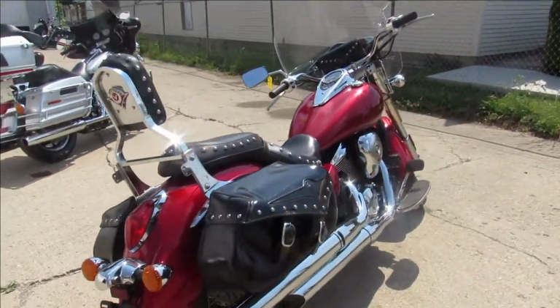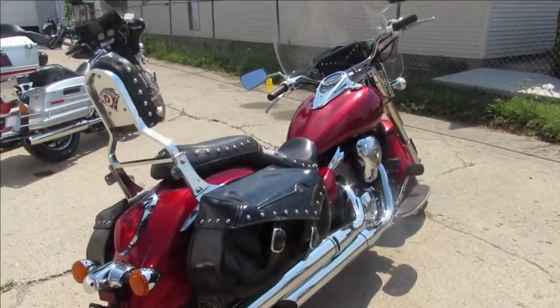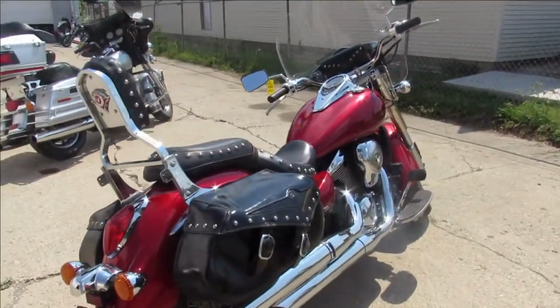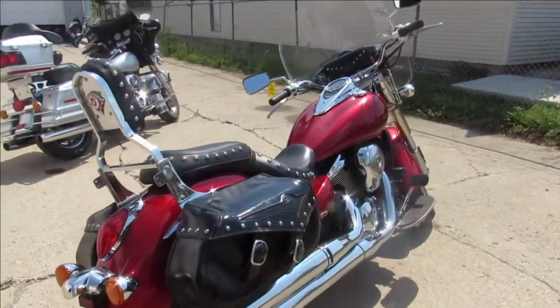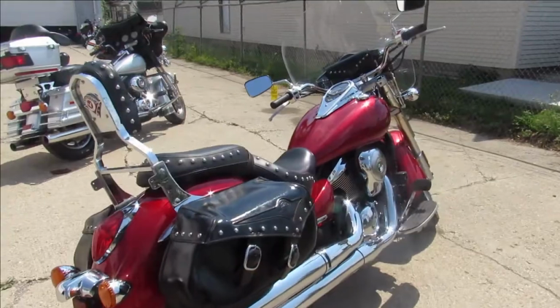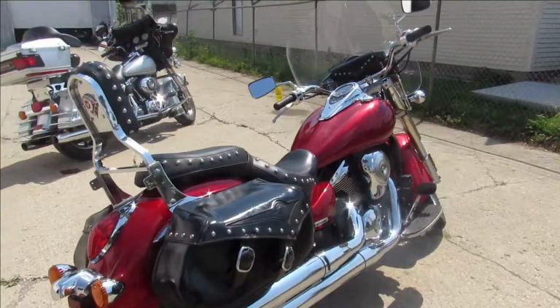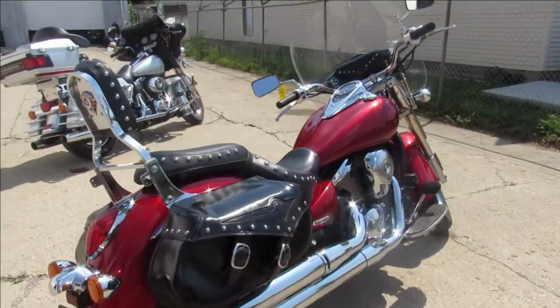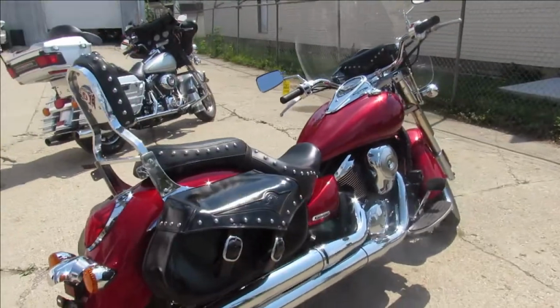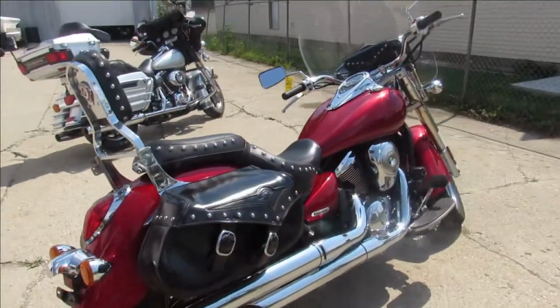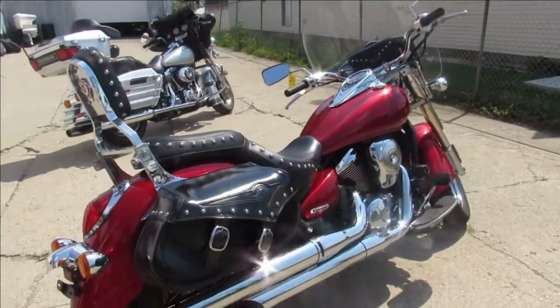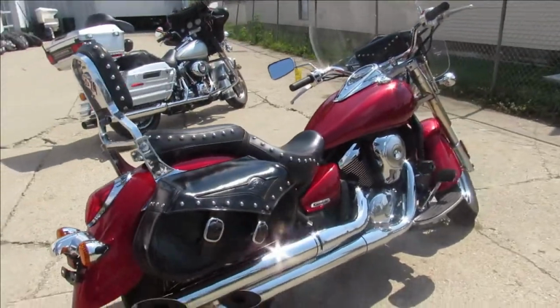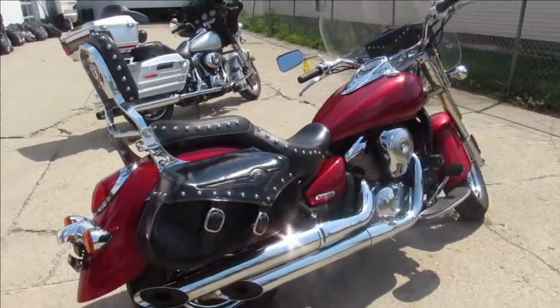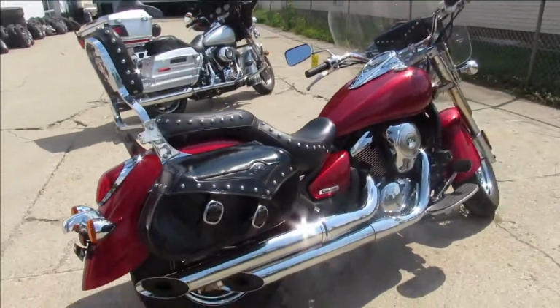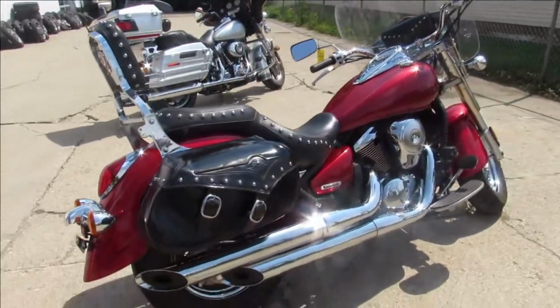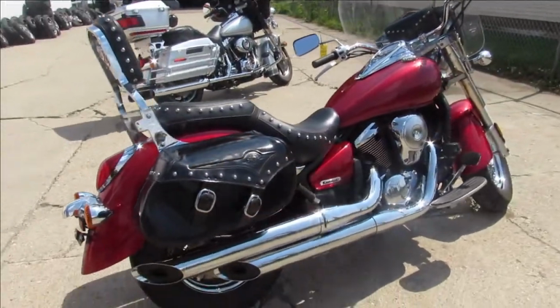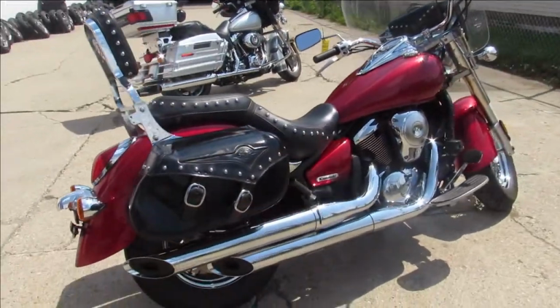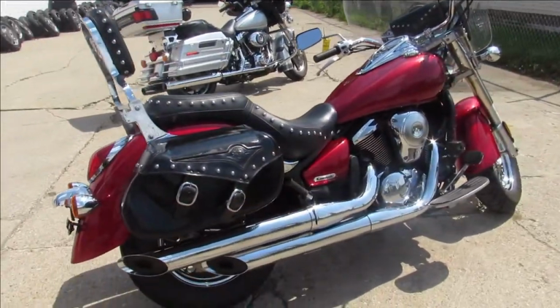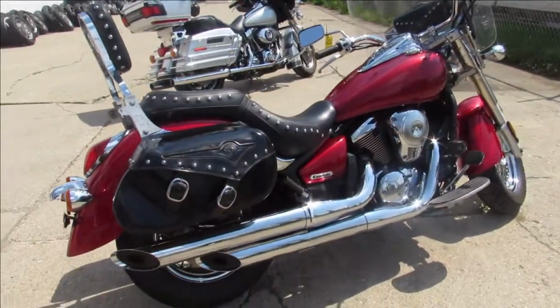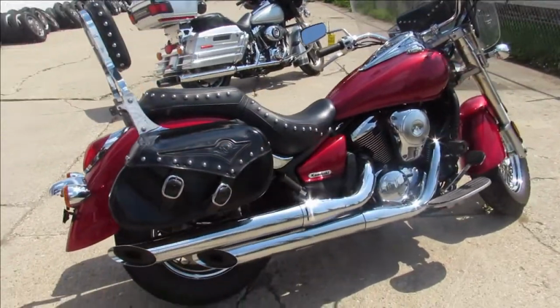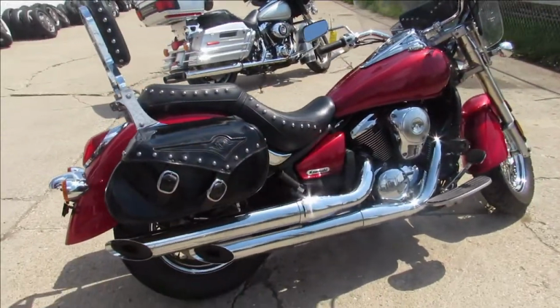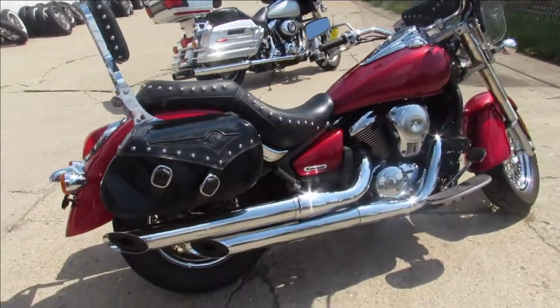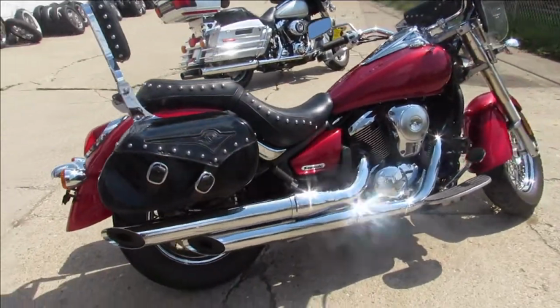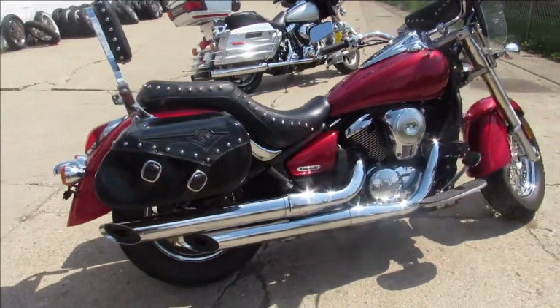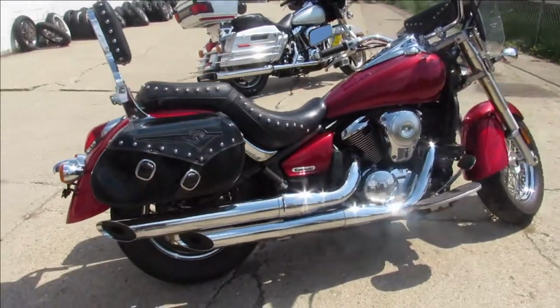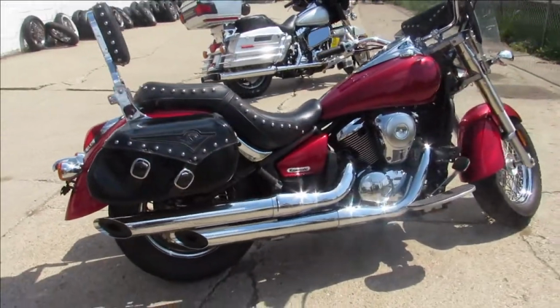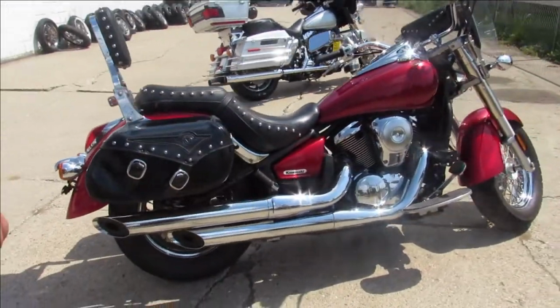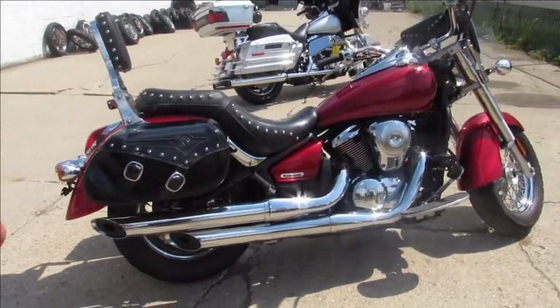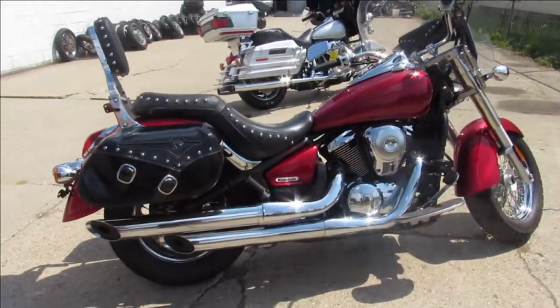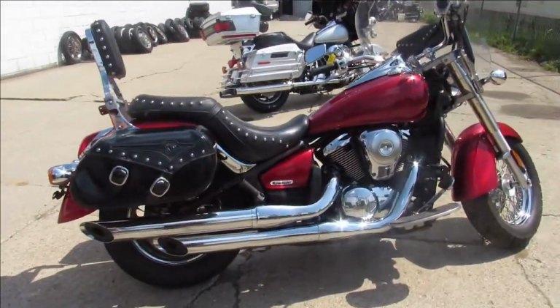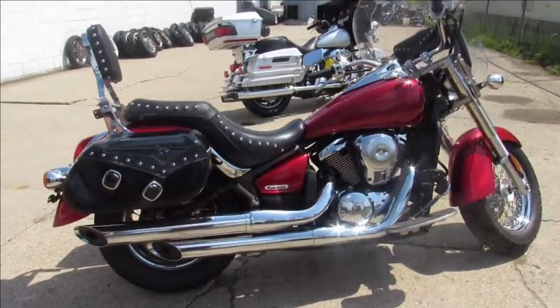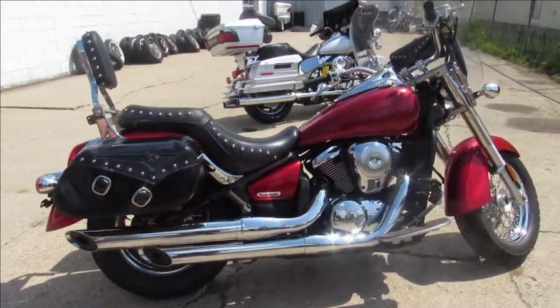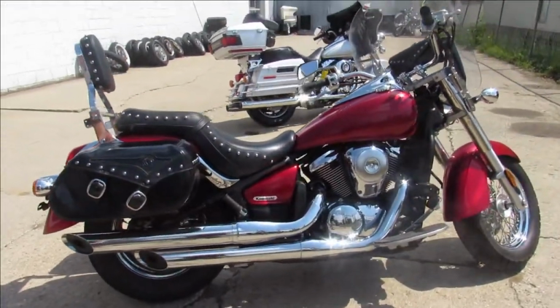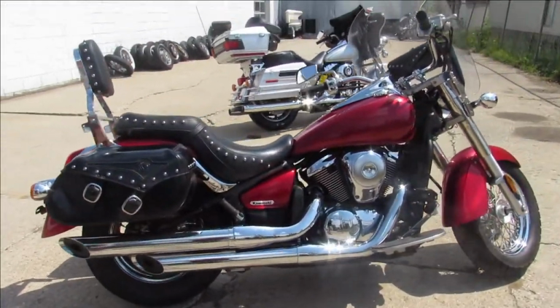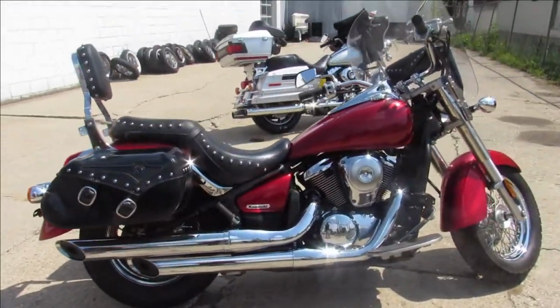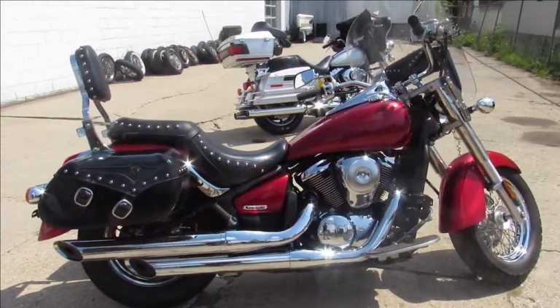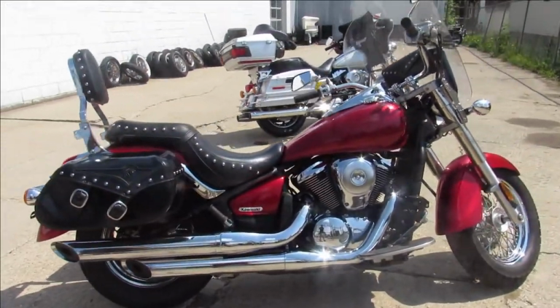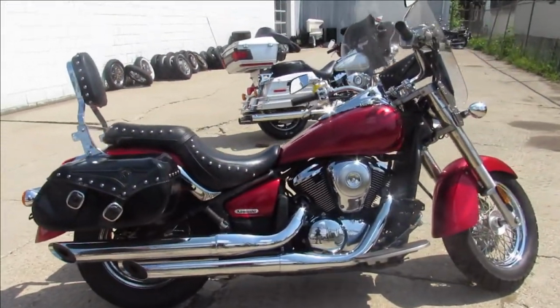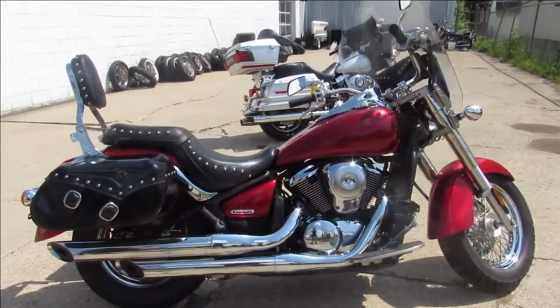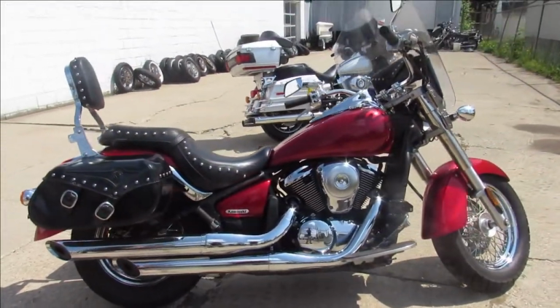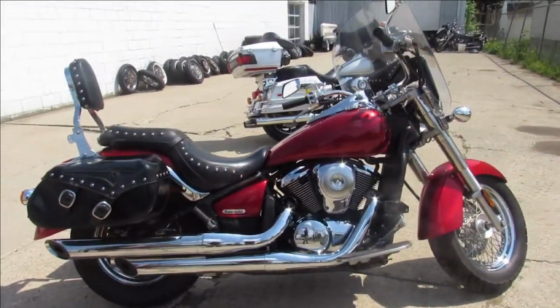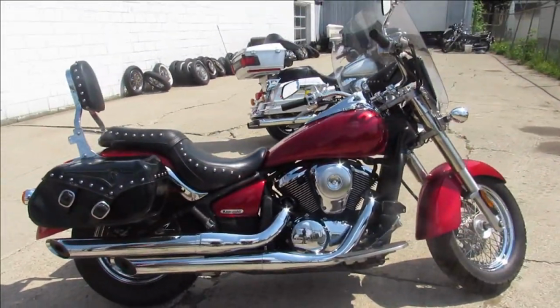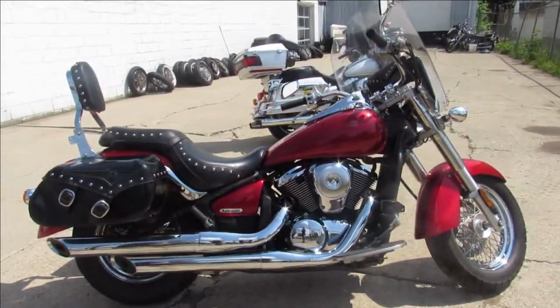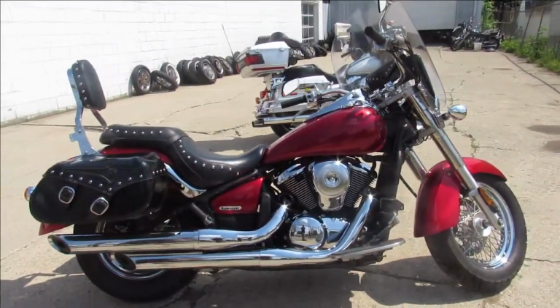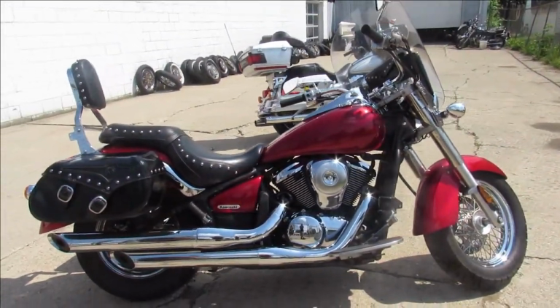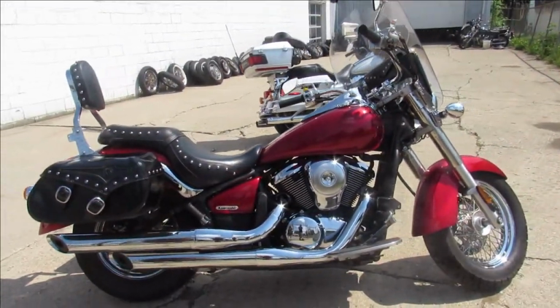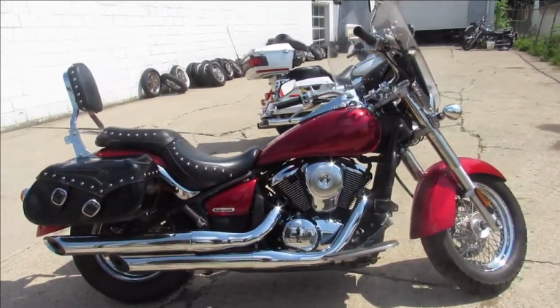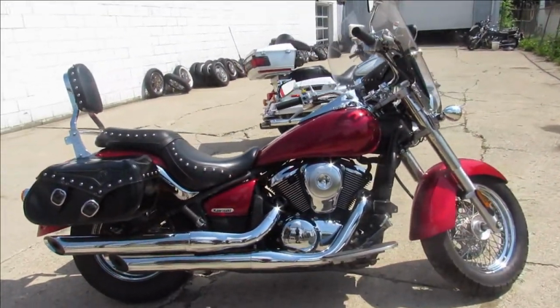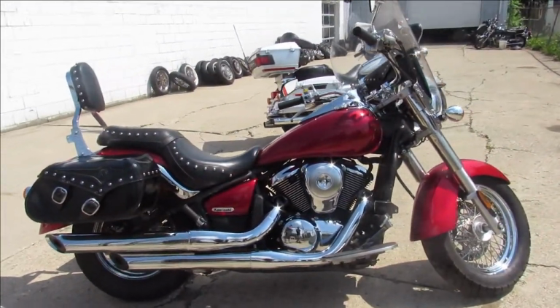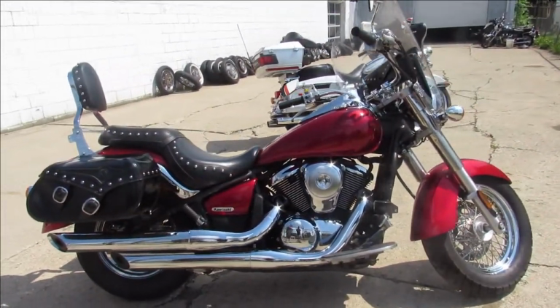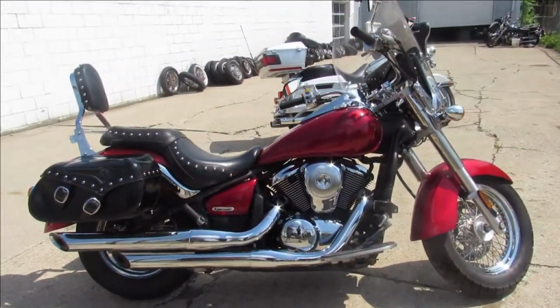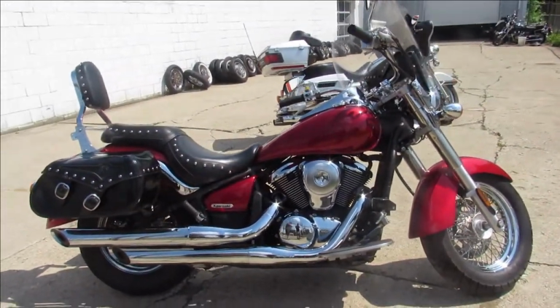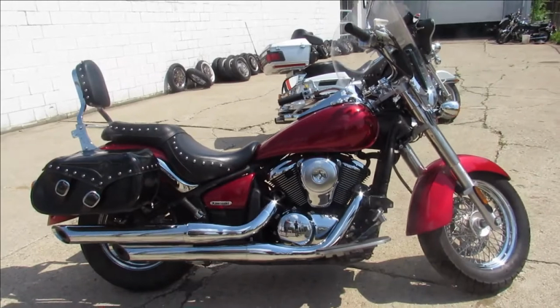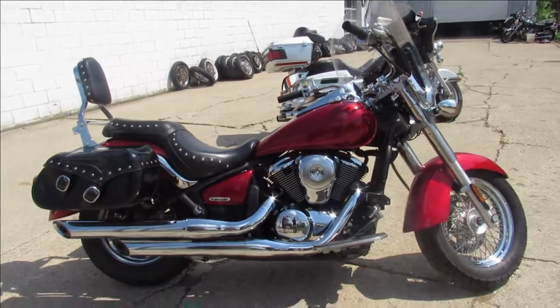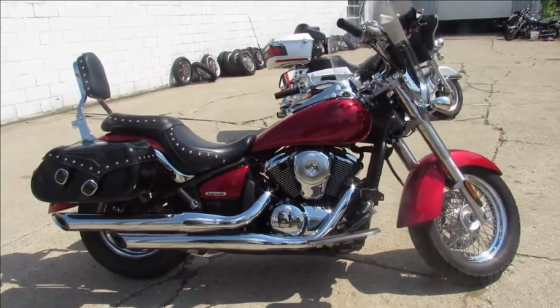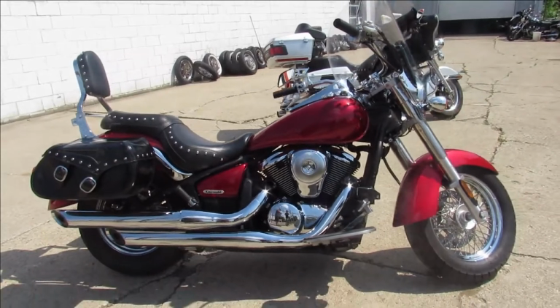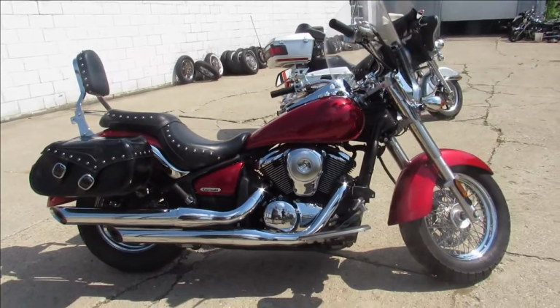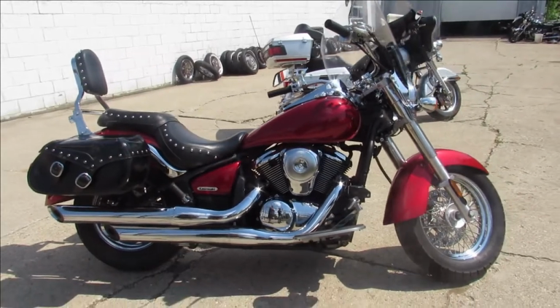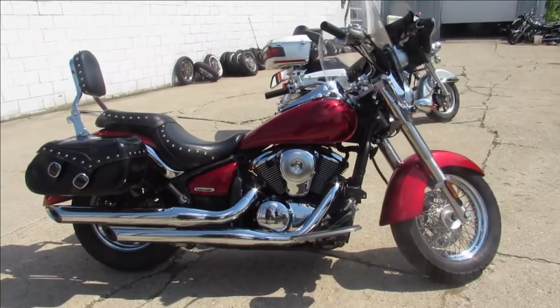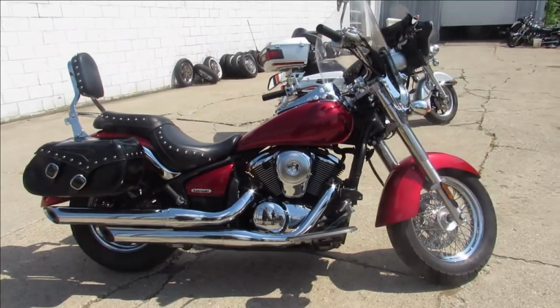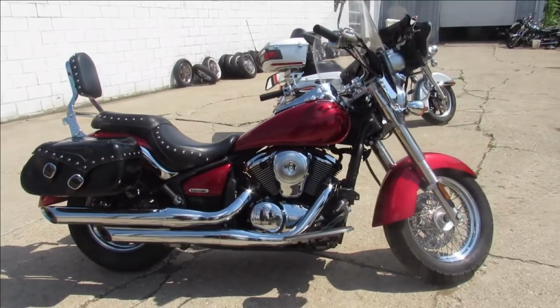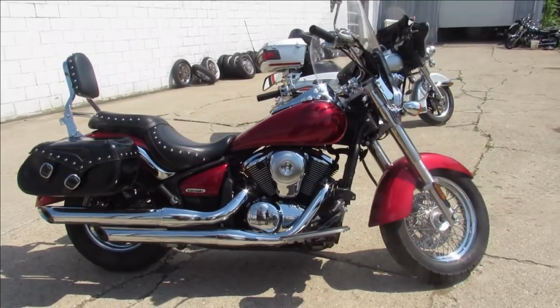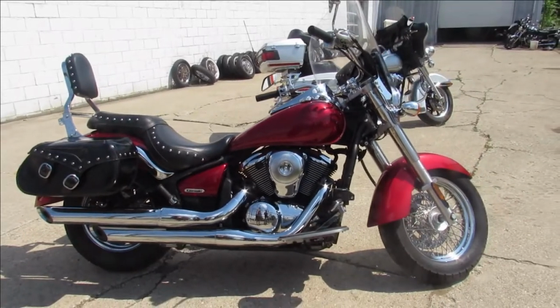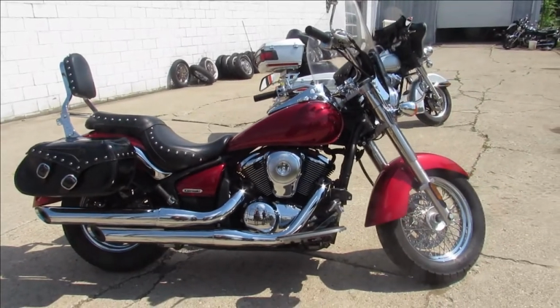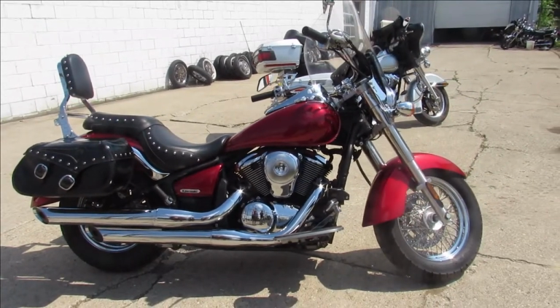That's a 2010 Vulcan 900. Give us a call, we'll get it done: 810-648-9500.